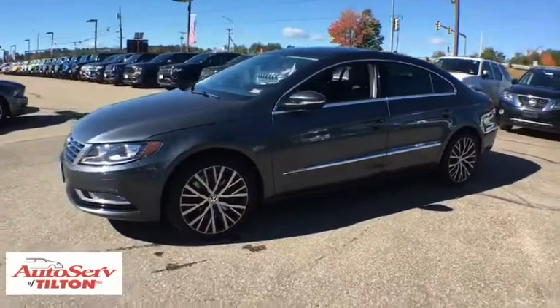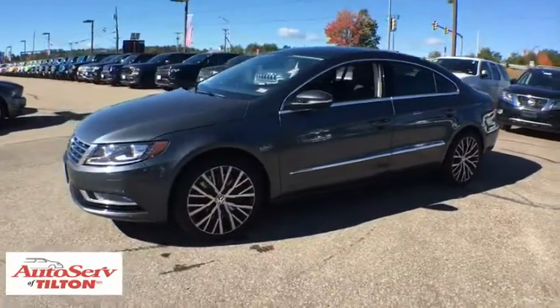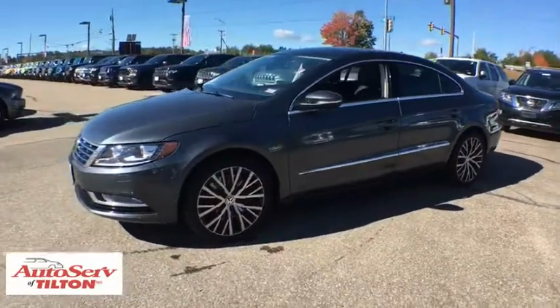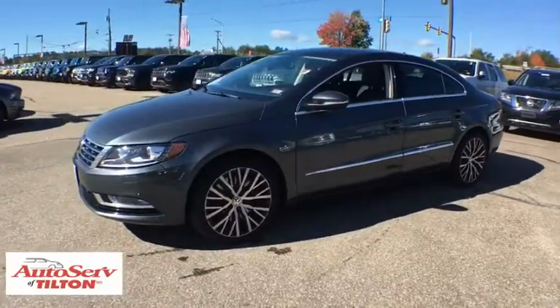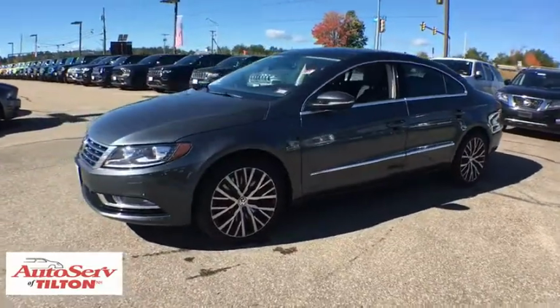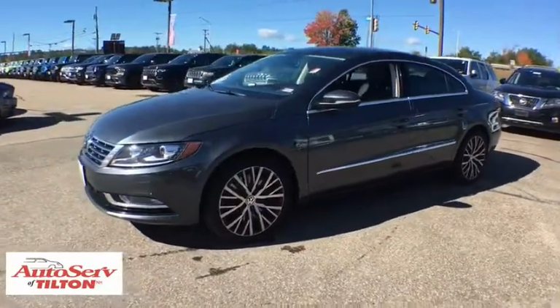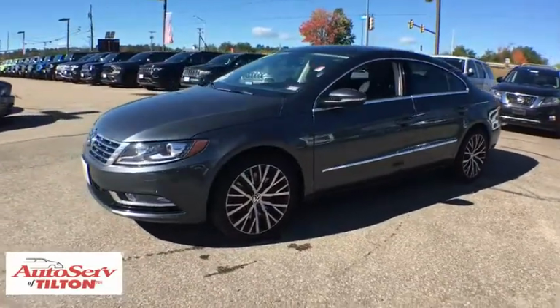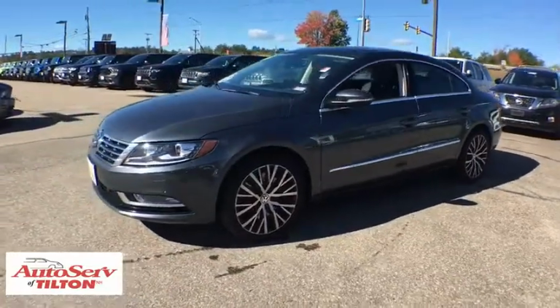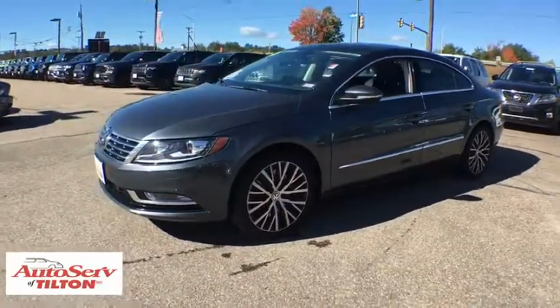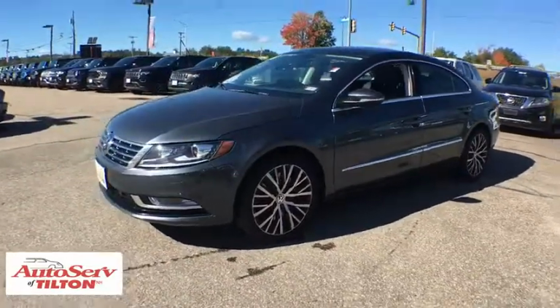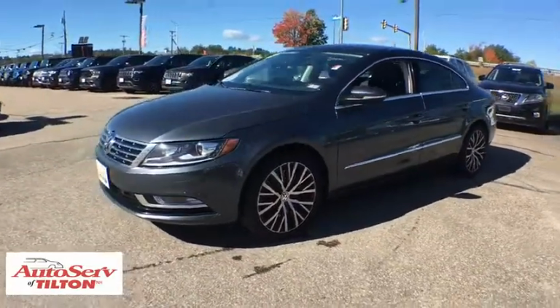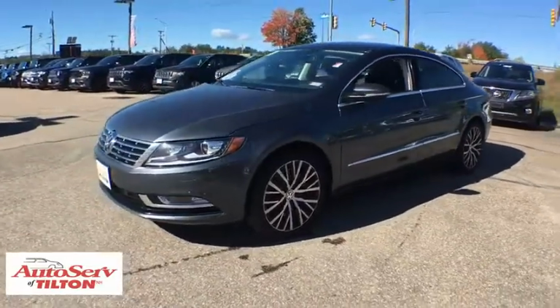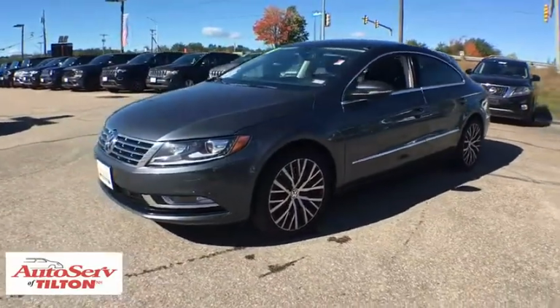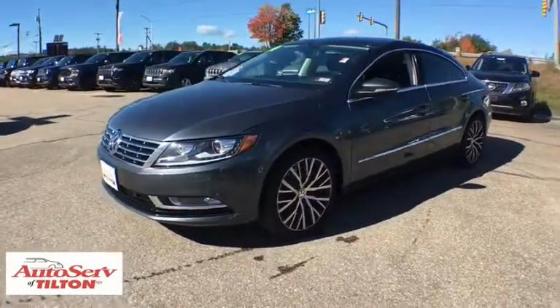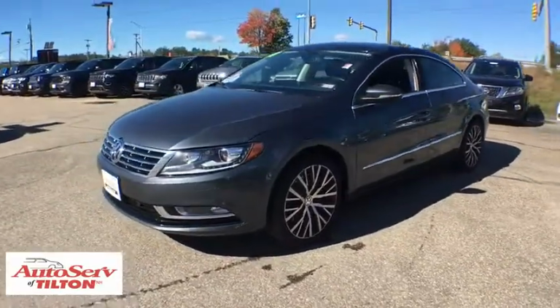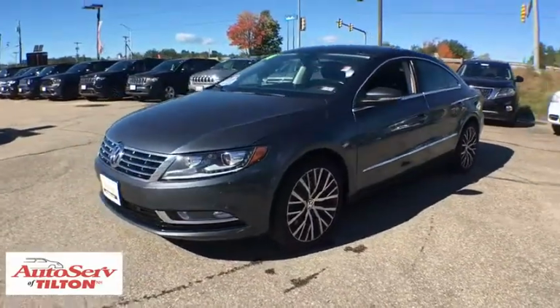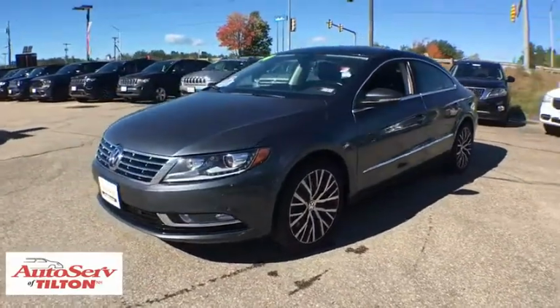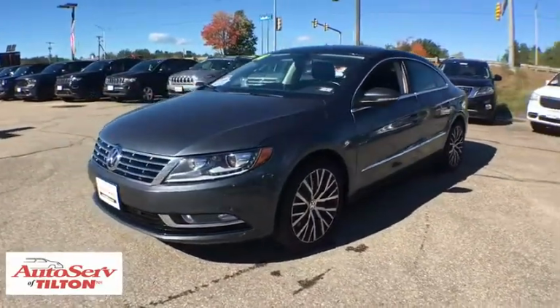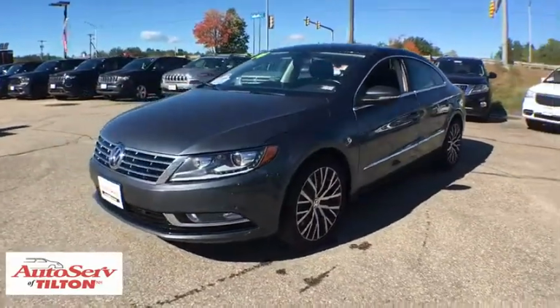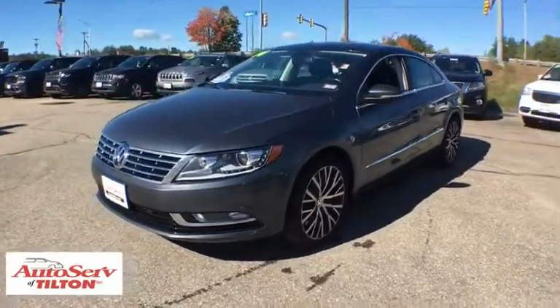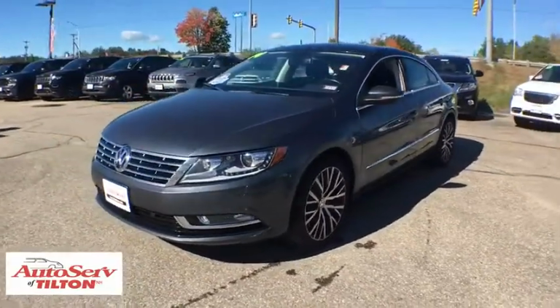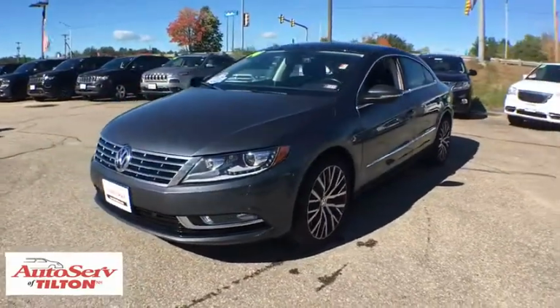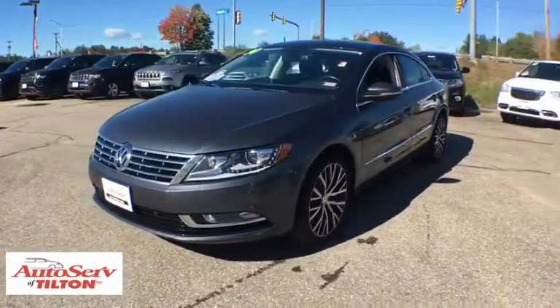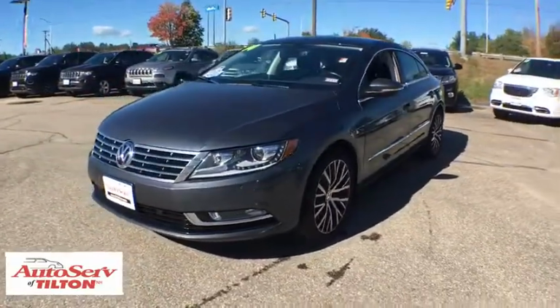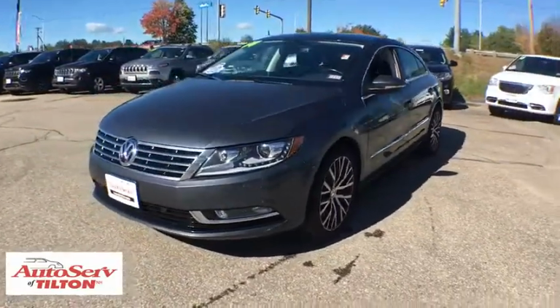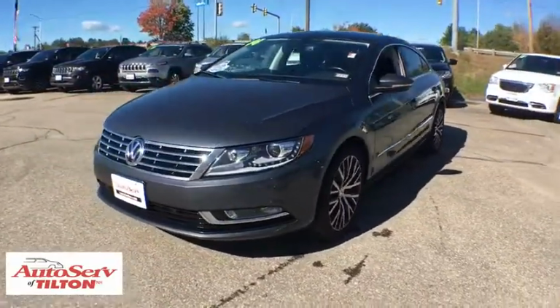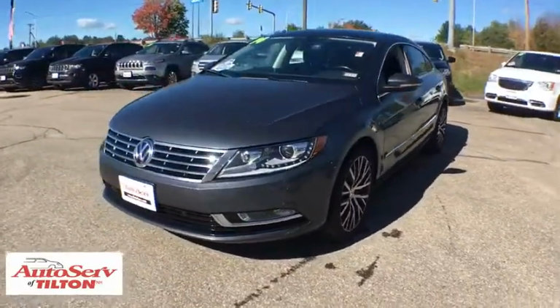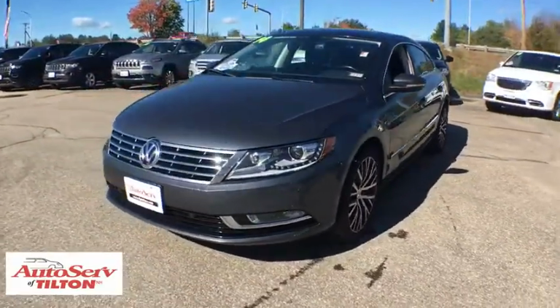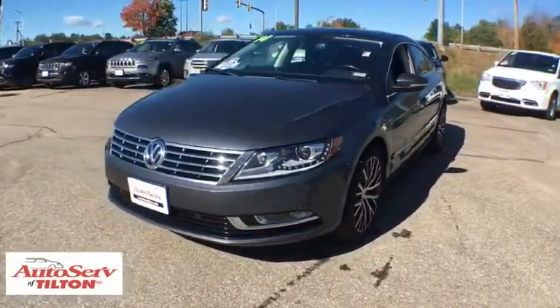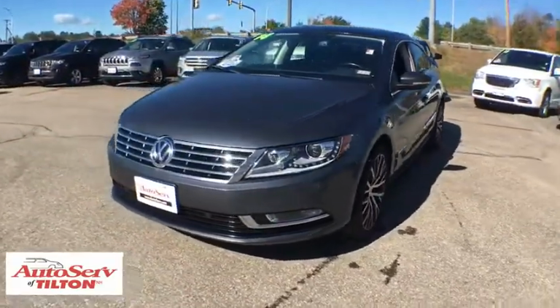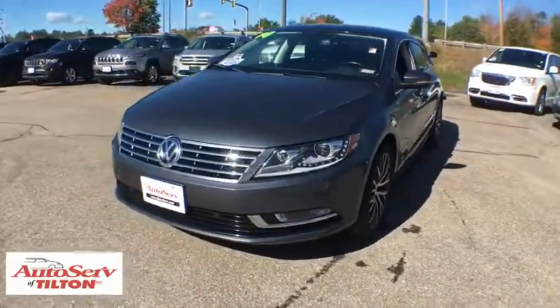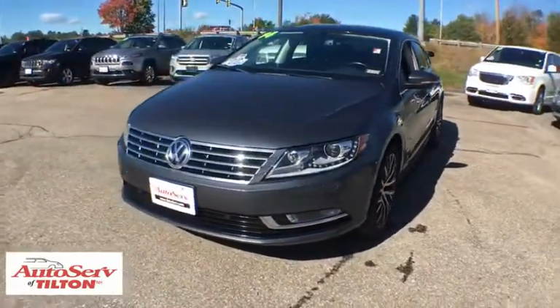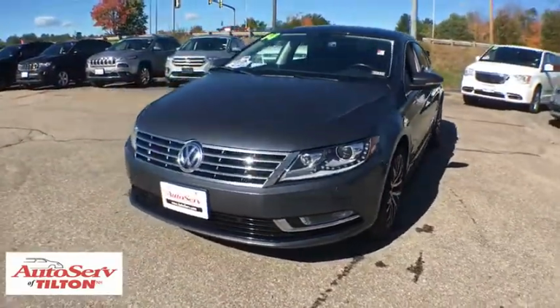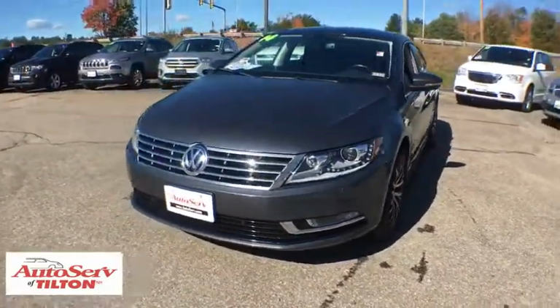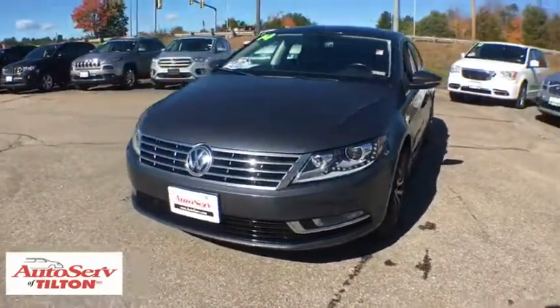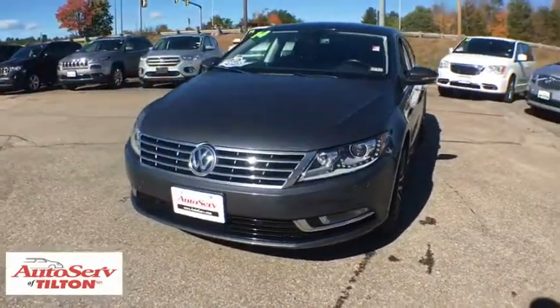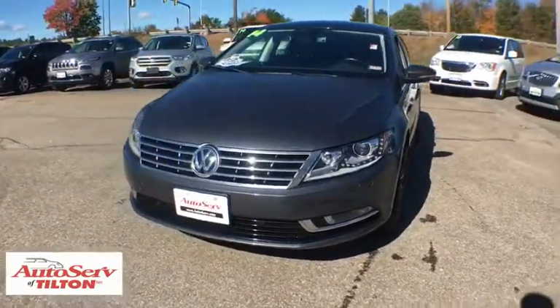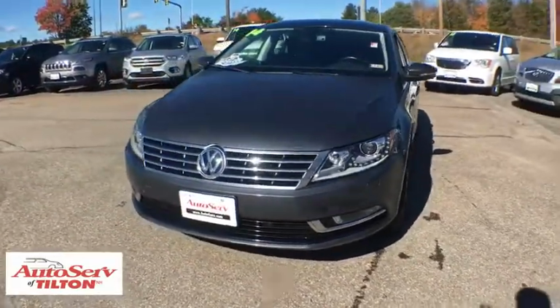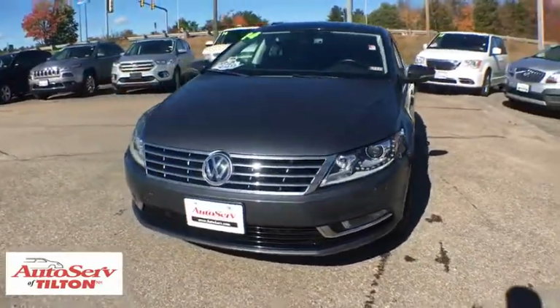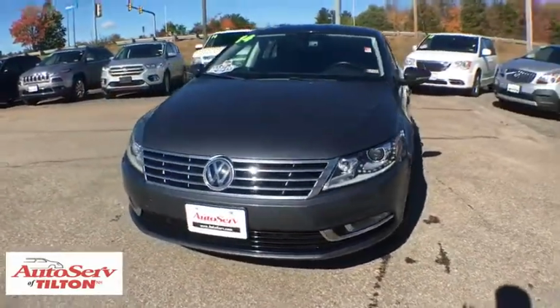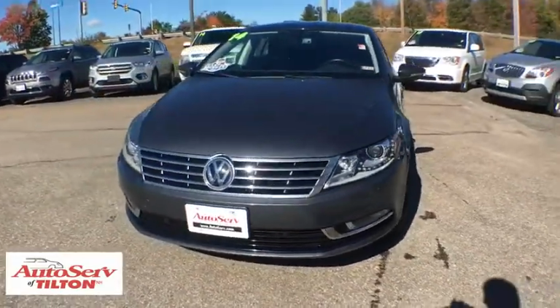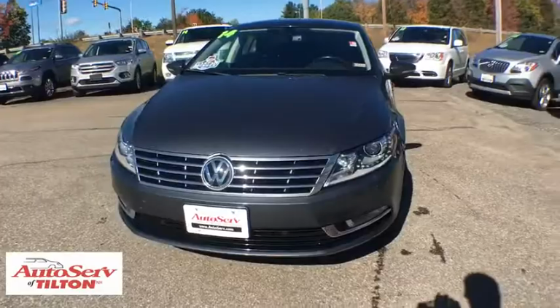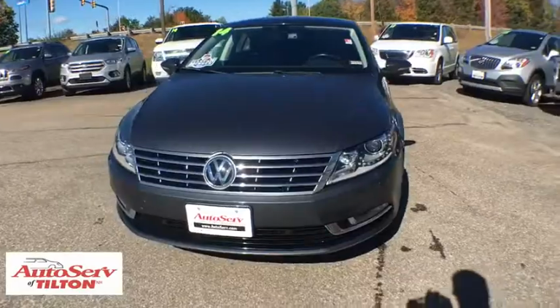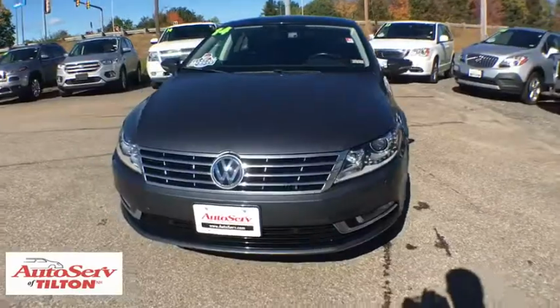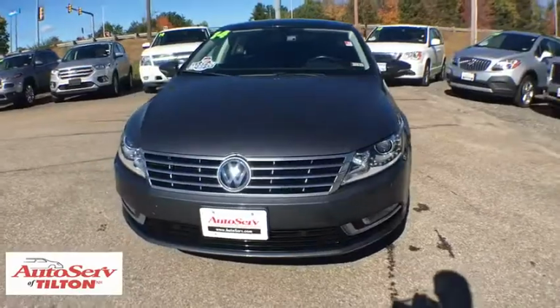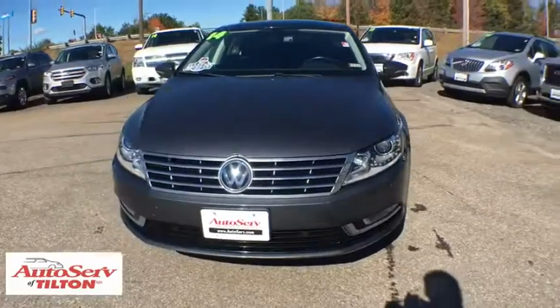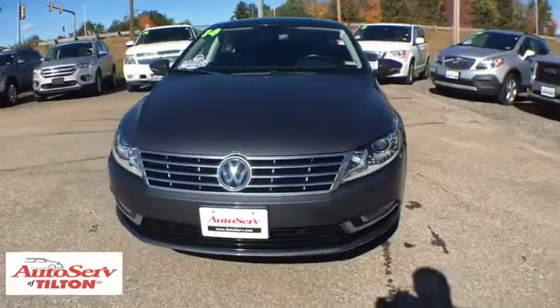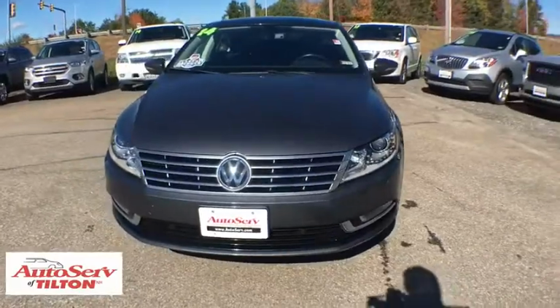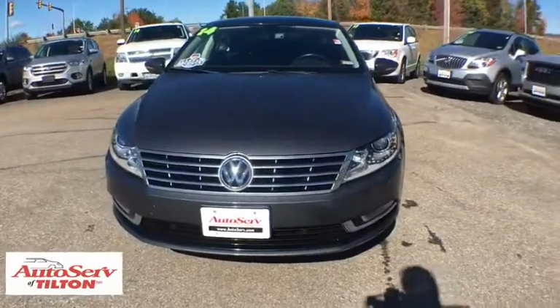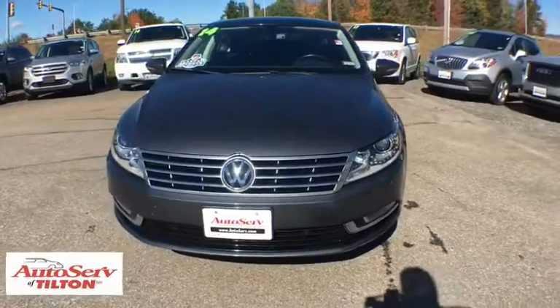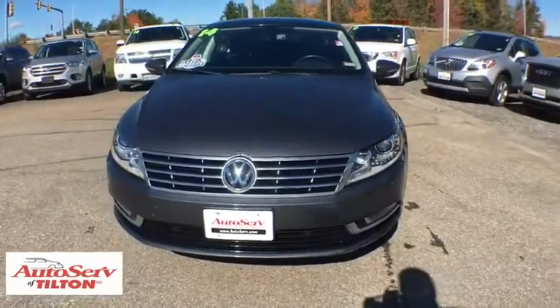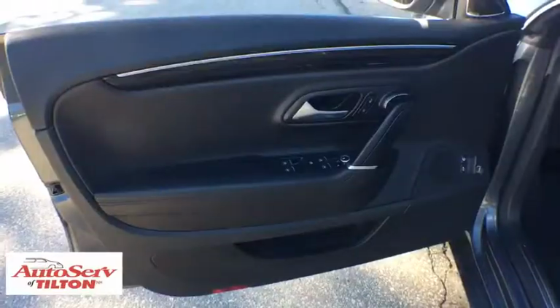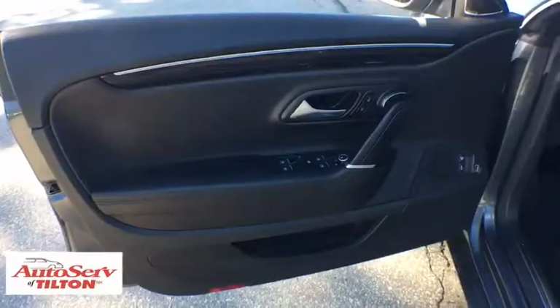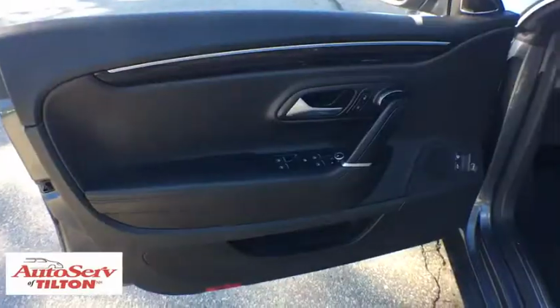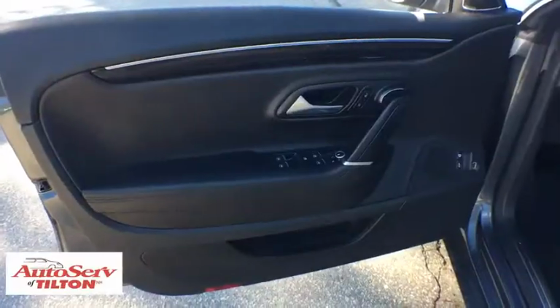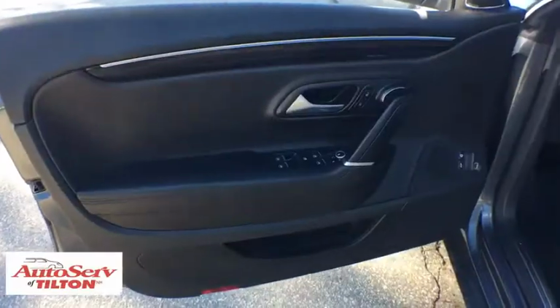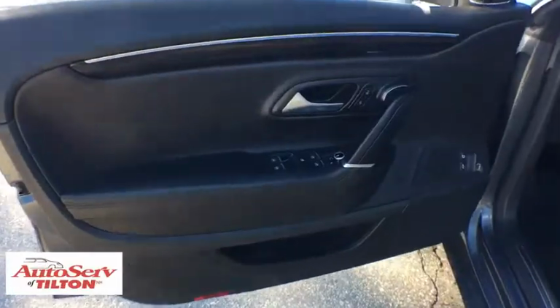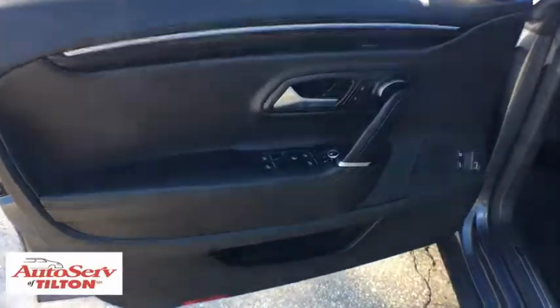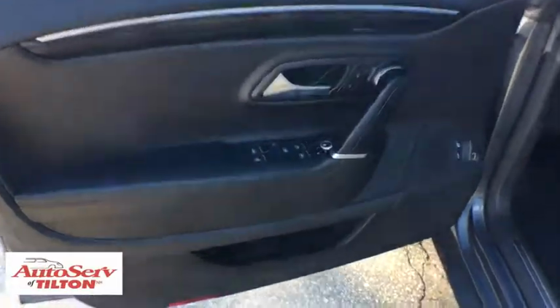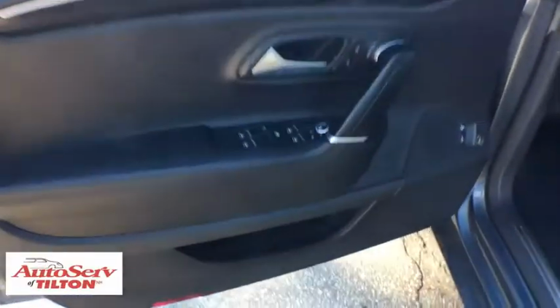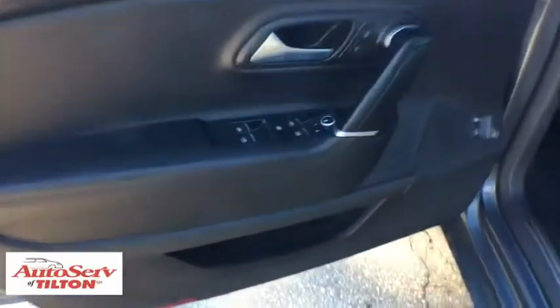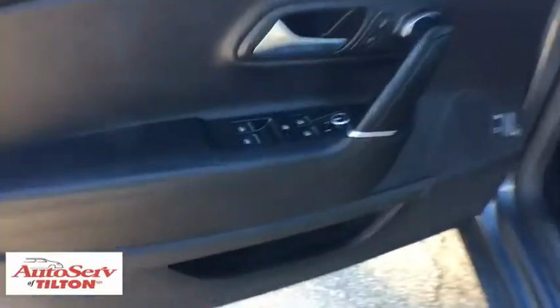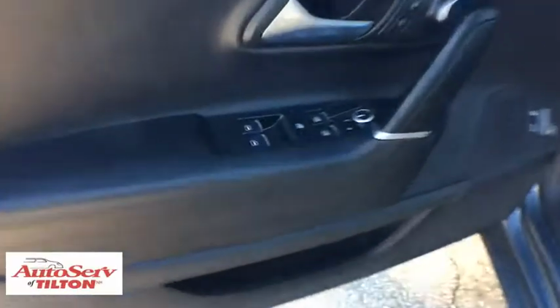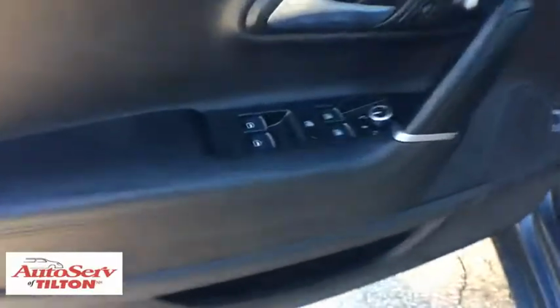Power windows, CD player, rear window defroster, compass, security system, trip computer, heated front seats.